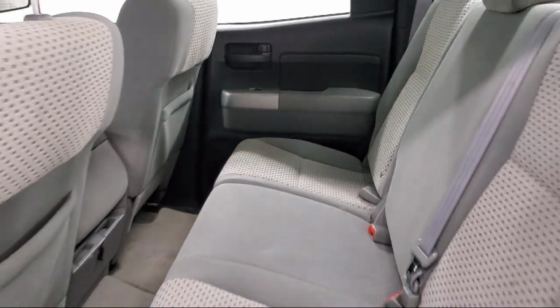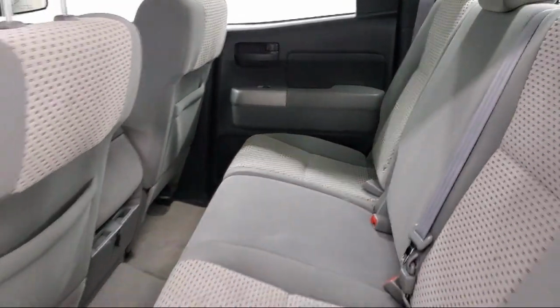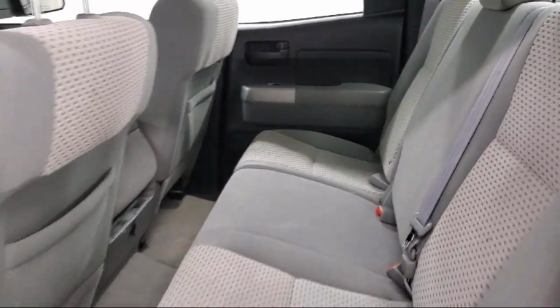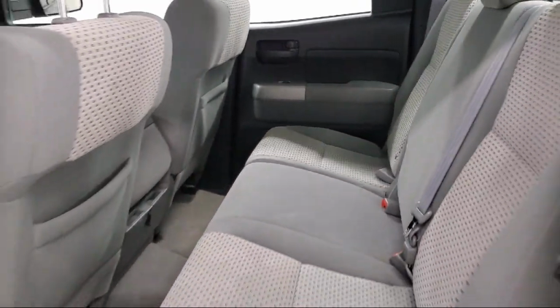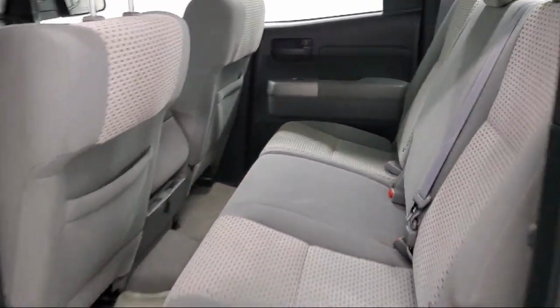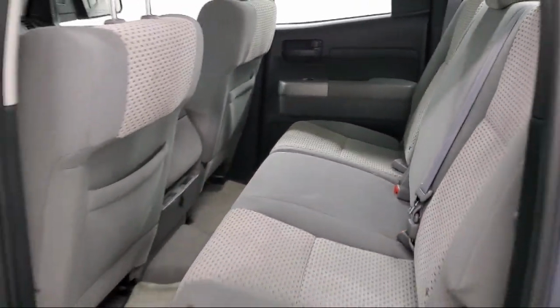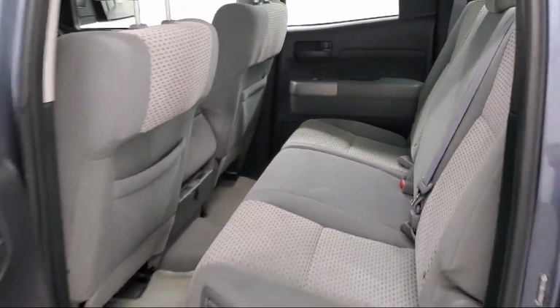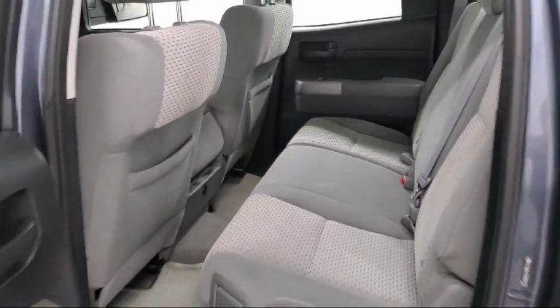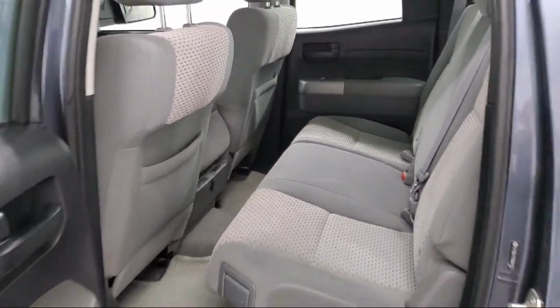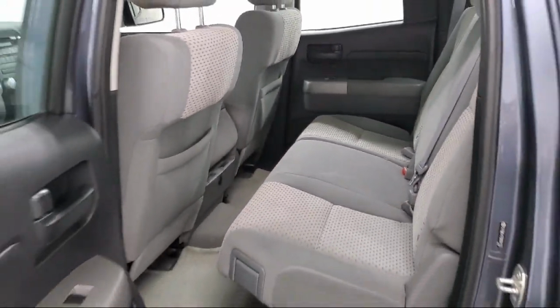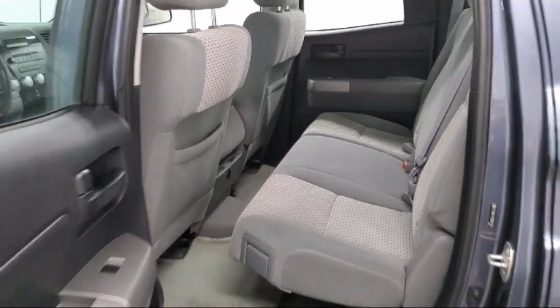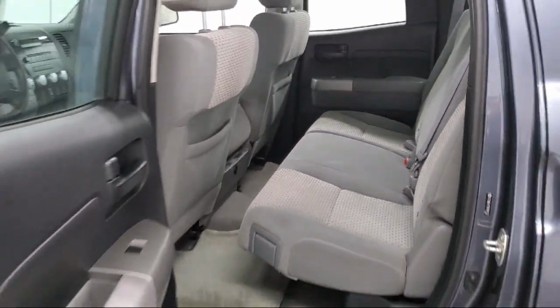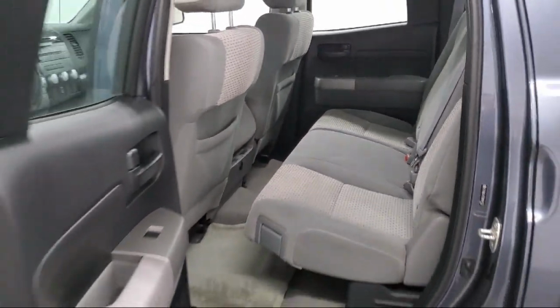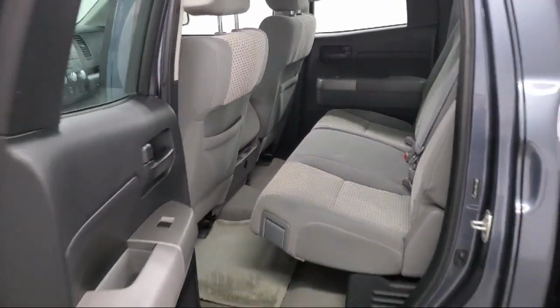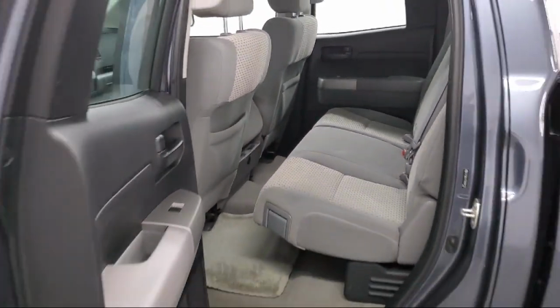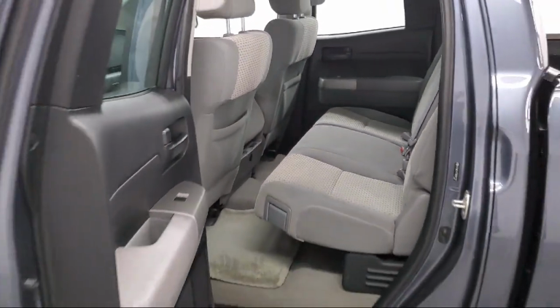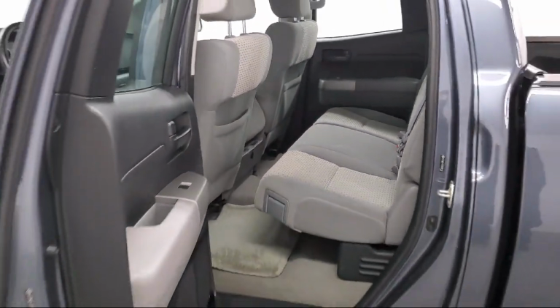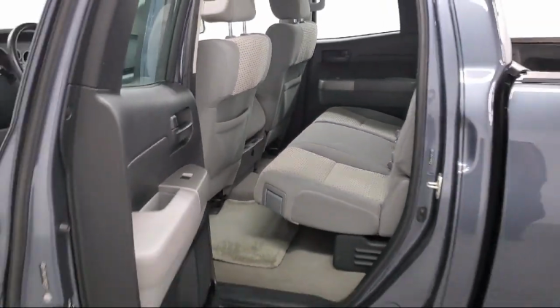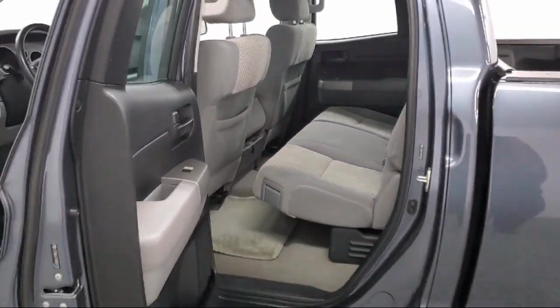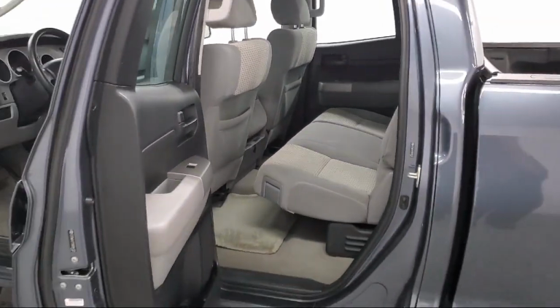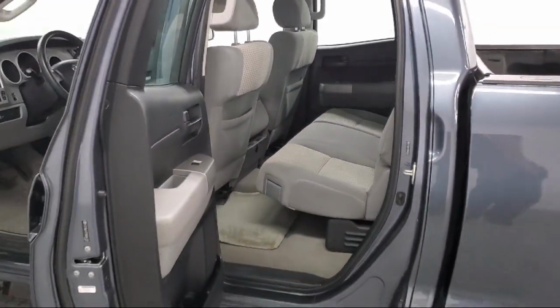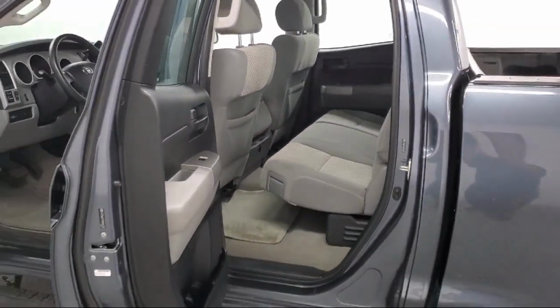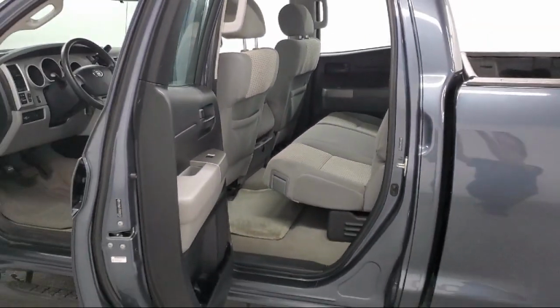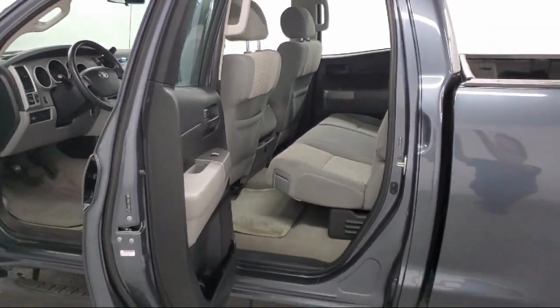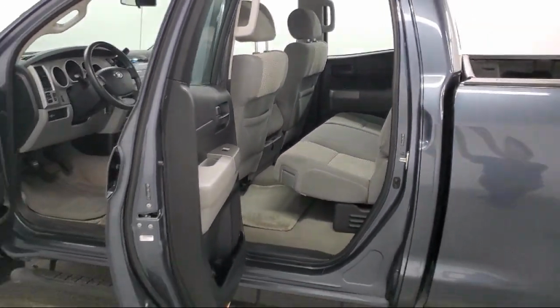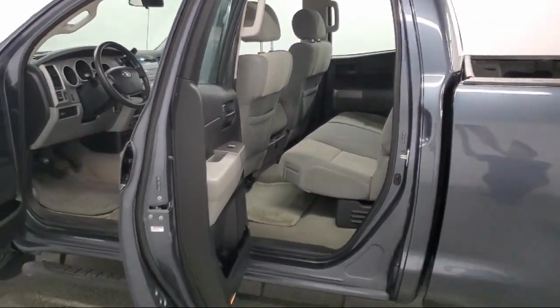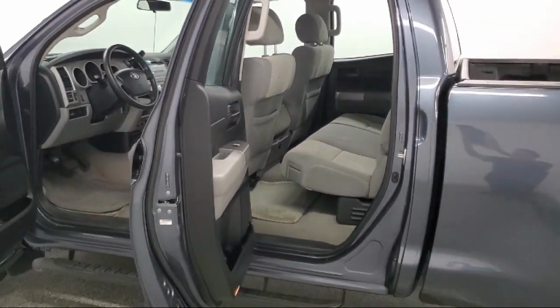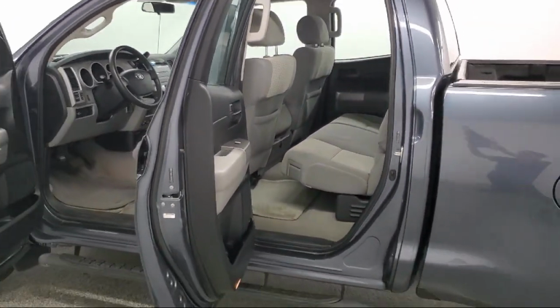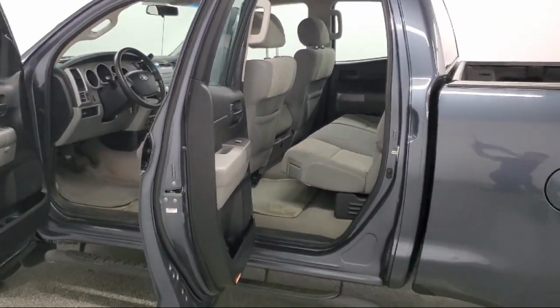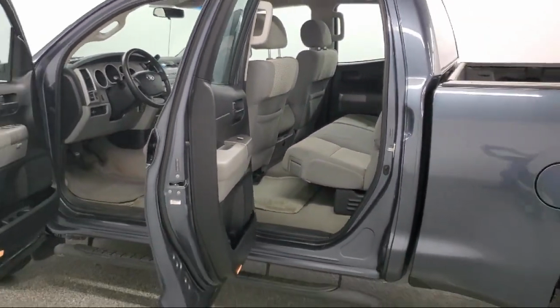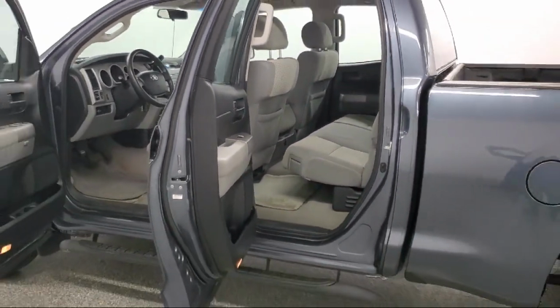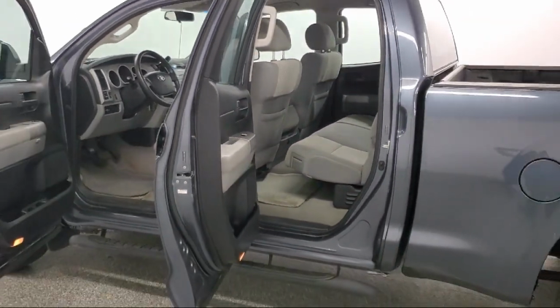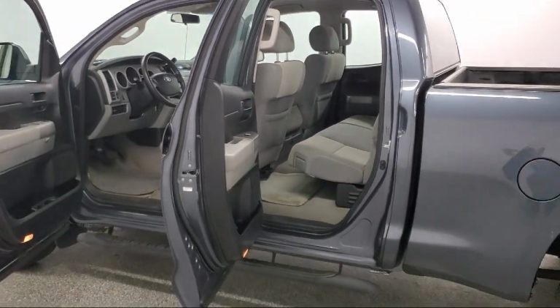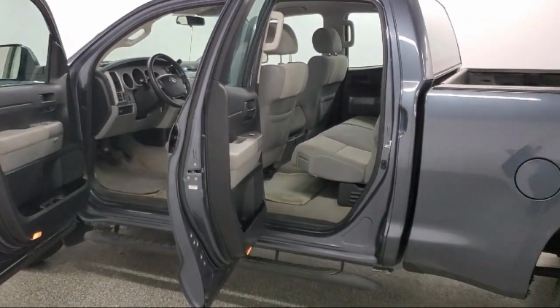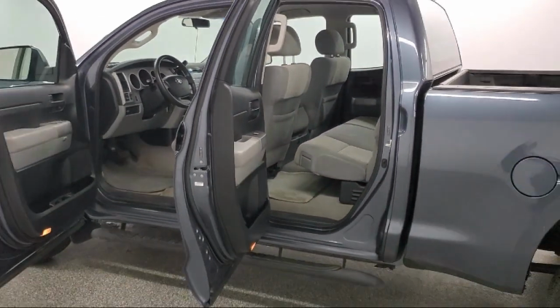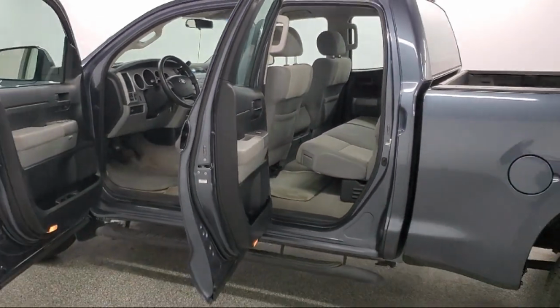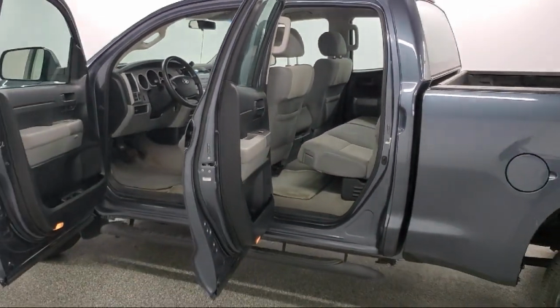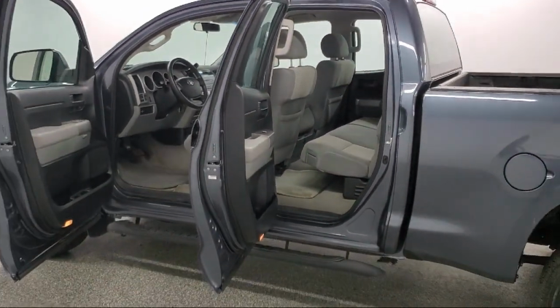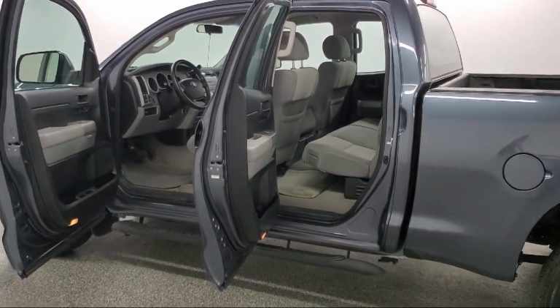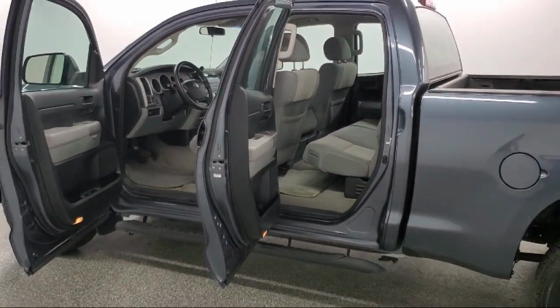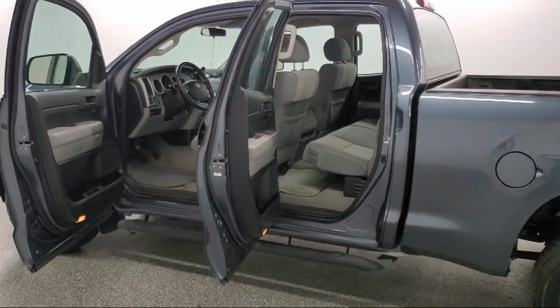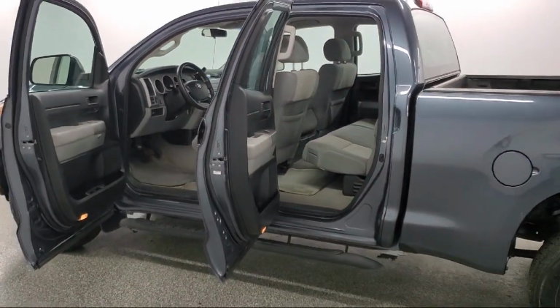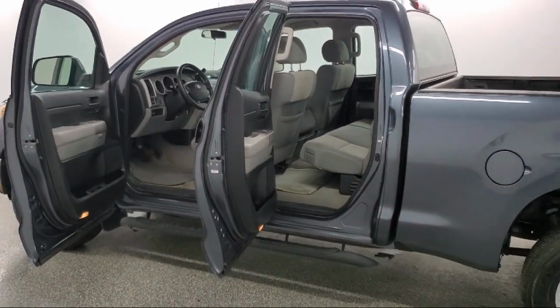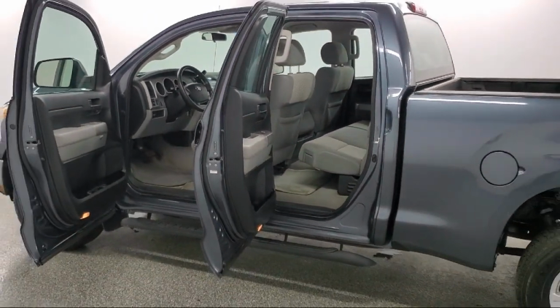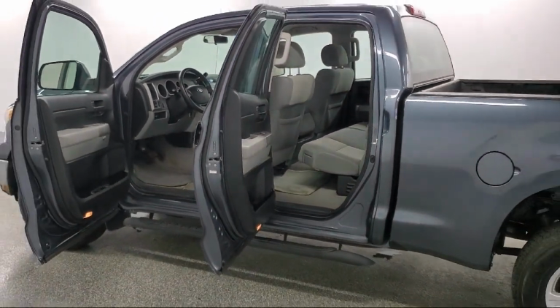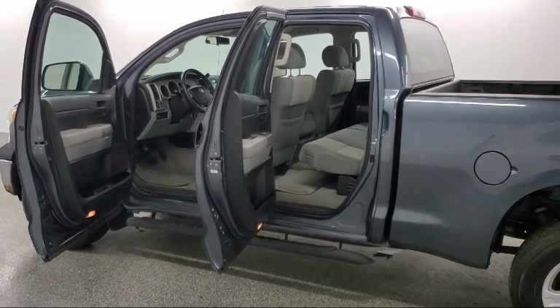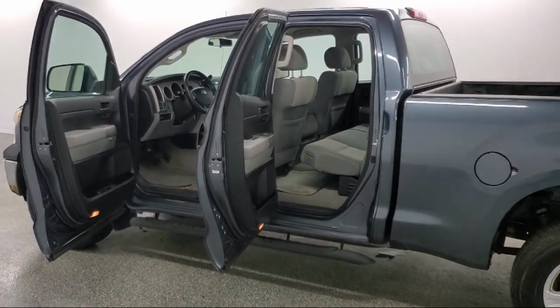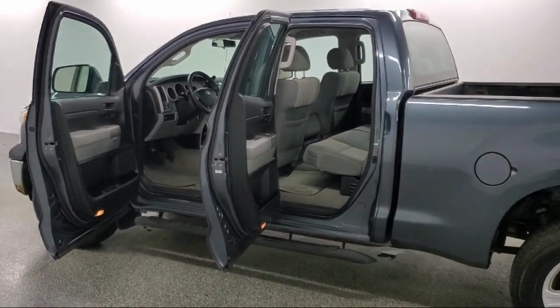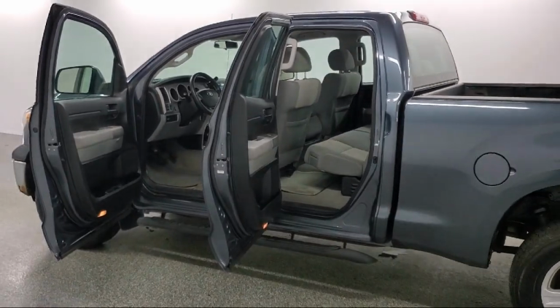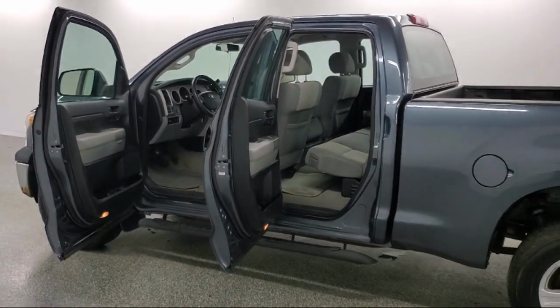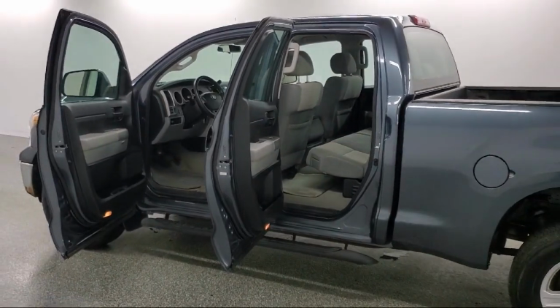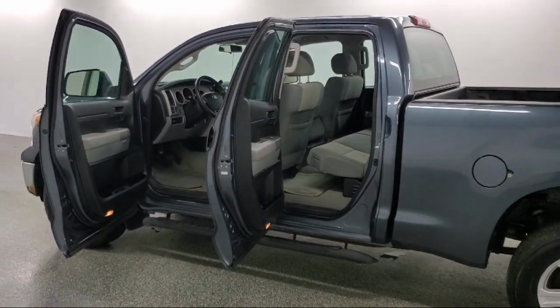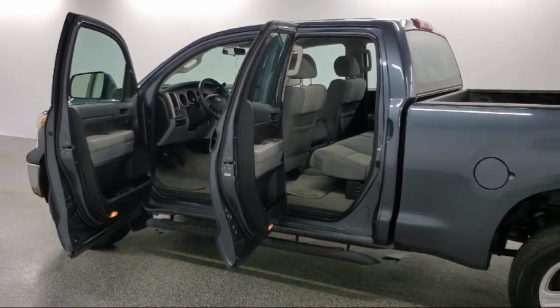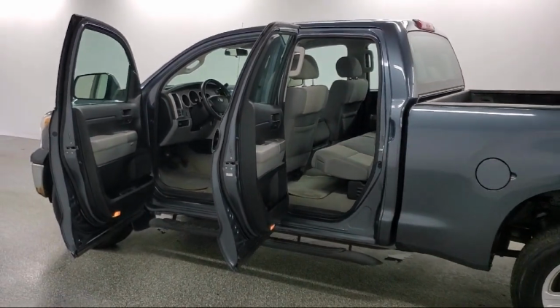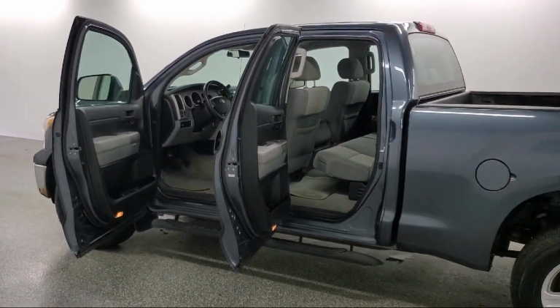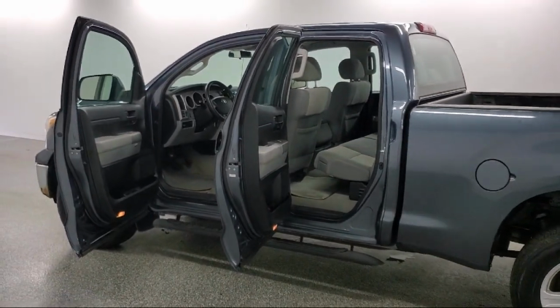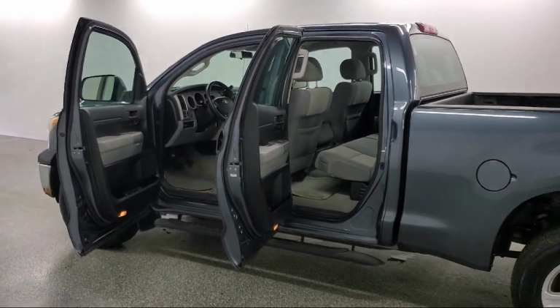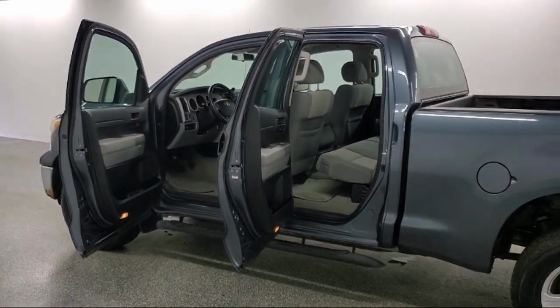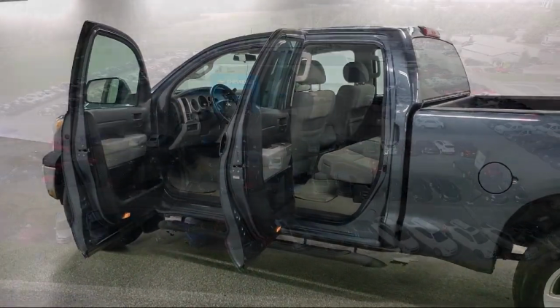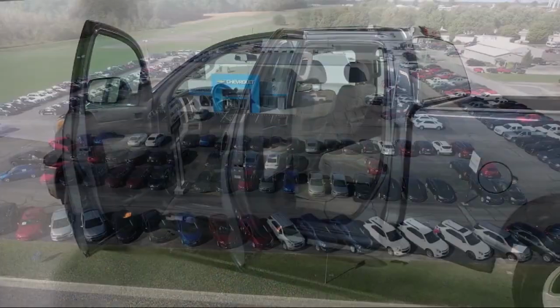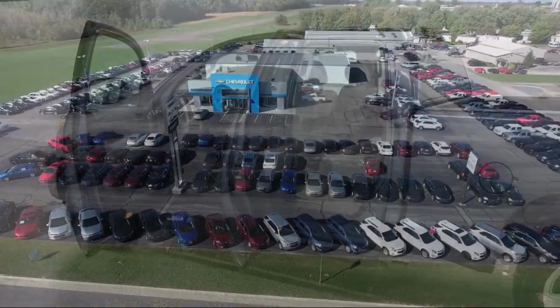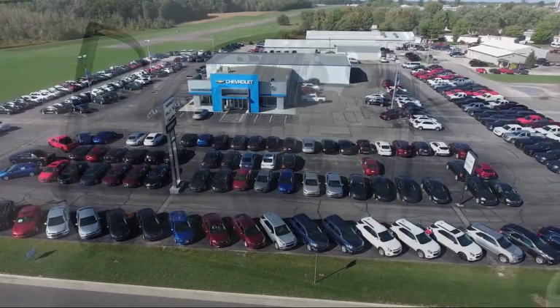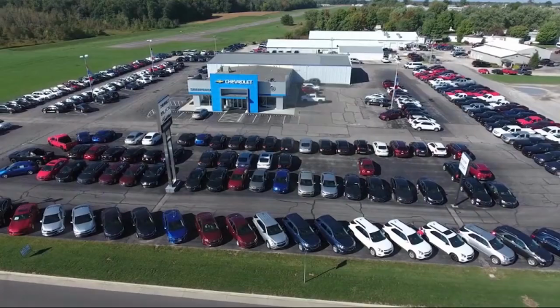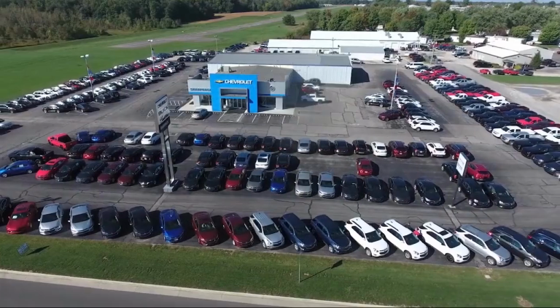We're located at 1330 South Conwell Avenue. Sharp Neck Chevrolet Buick Cadillac — we're here for you.